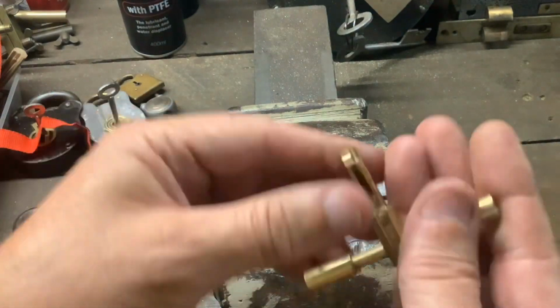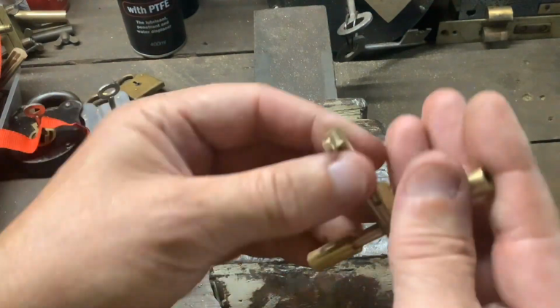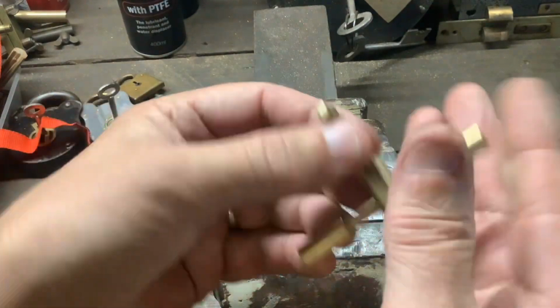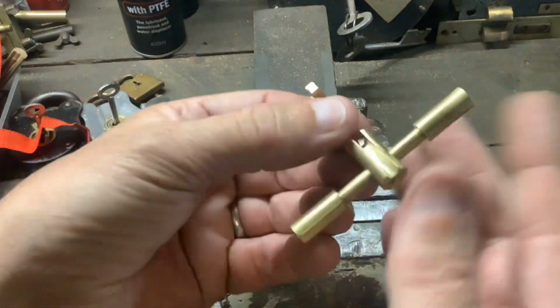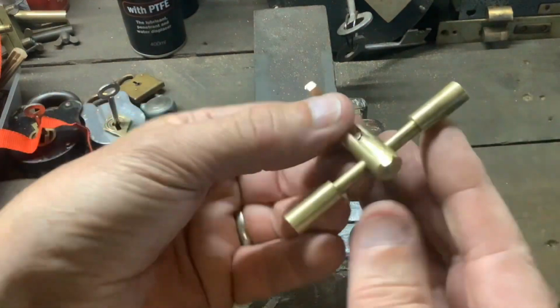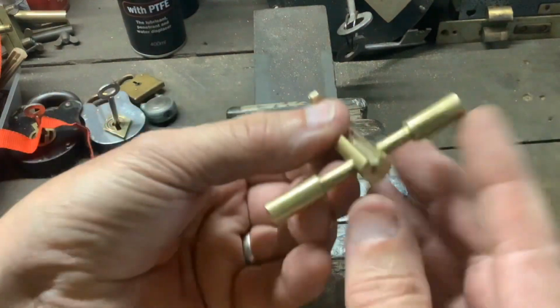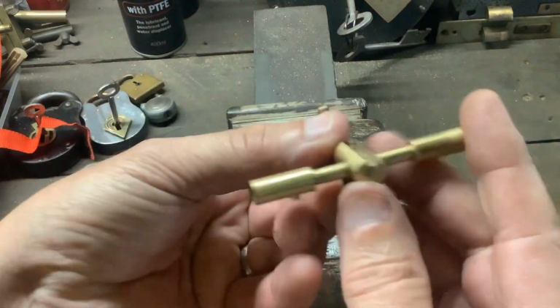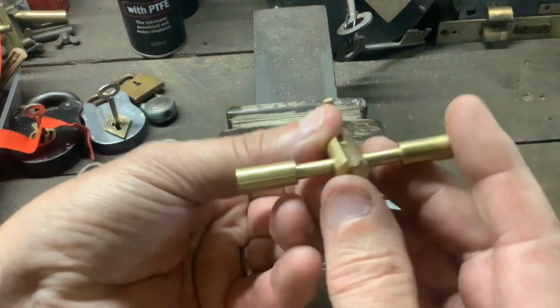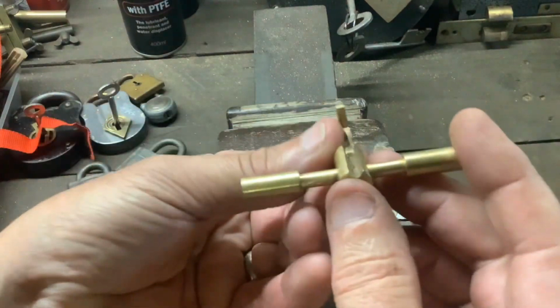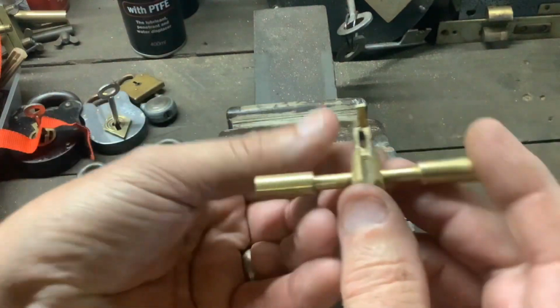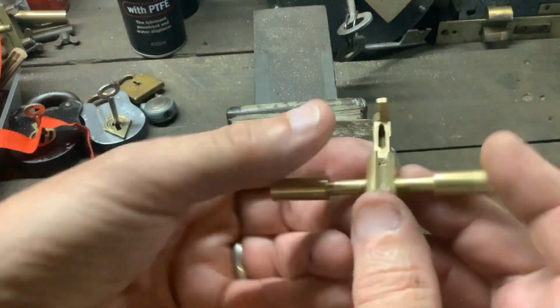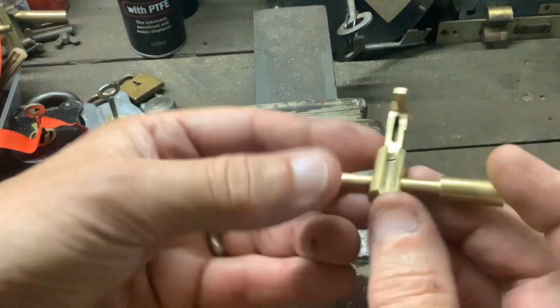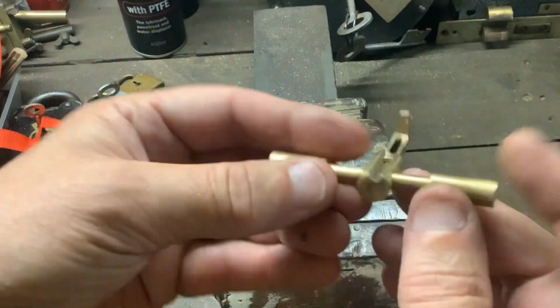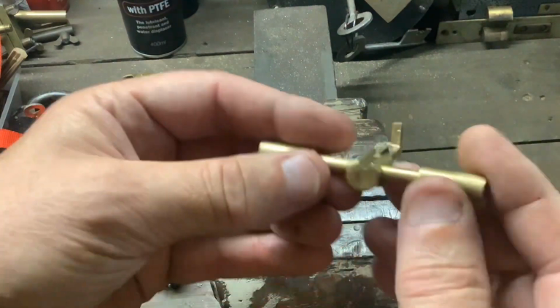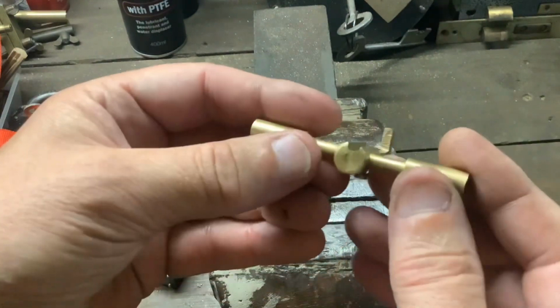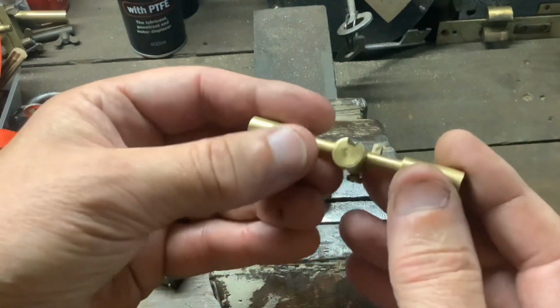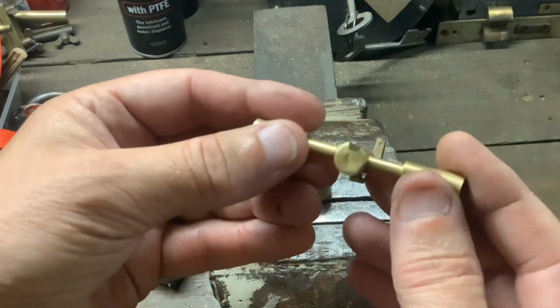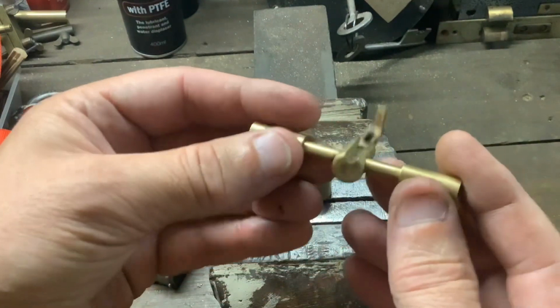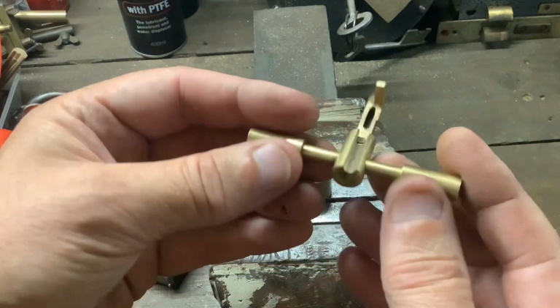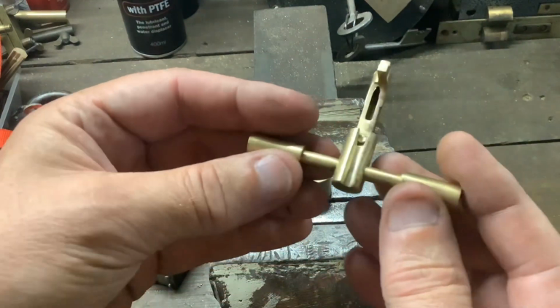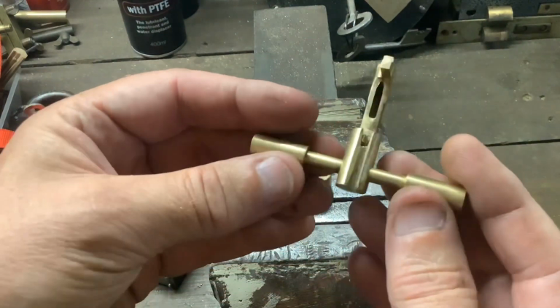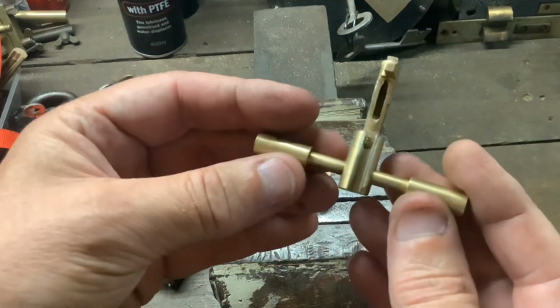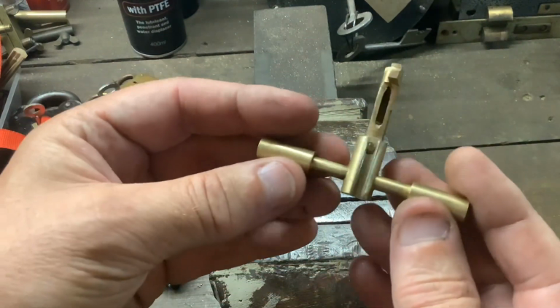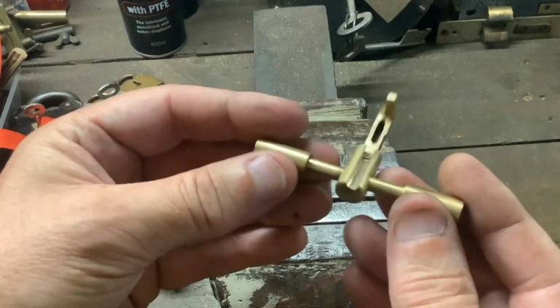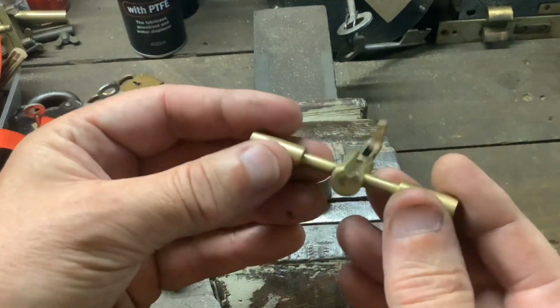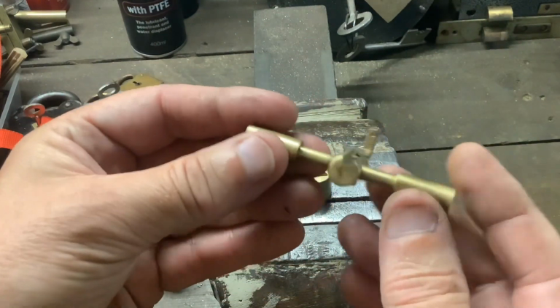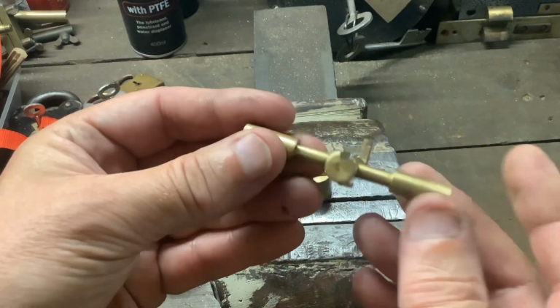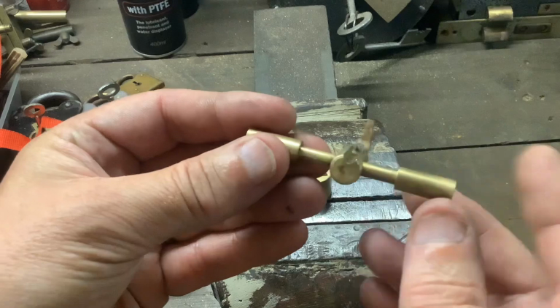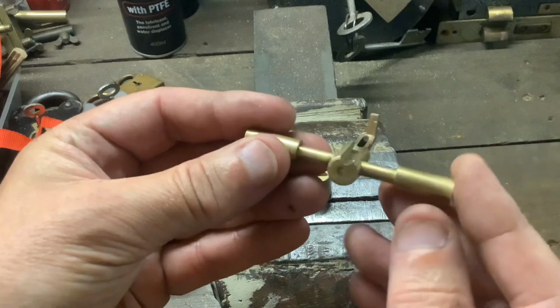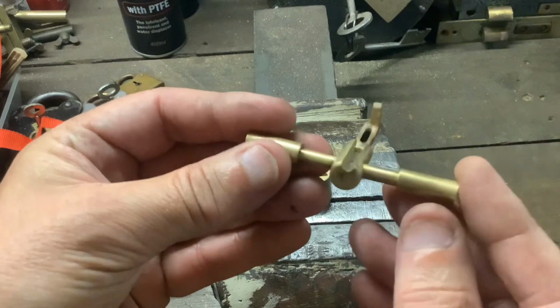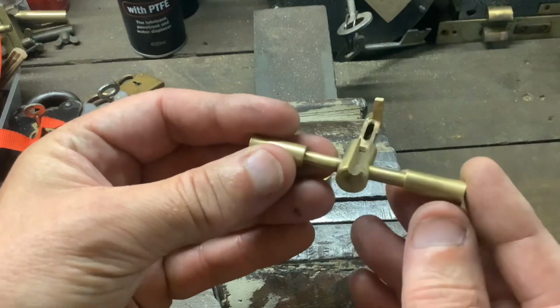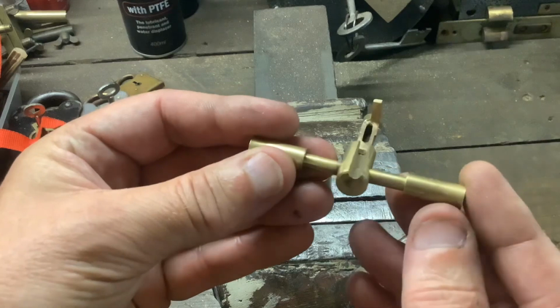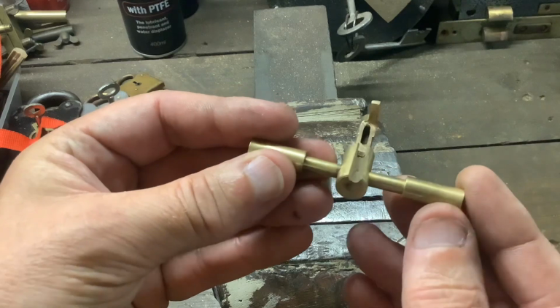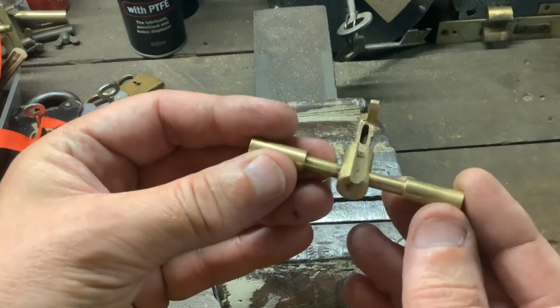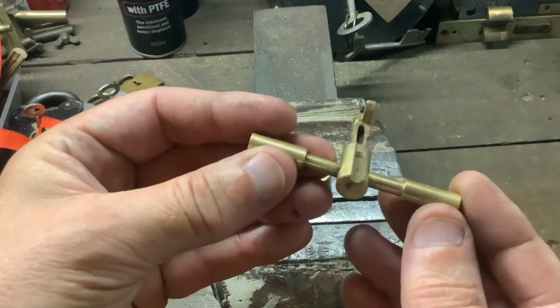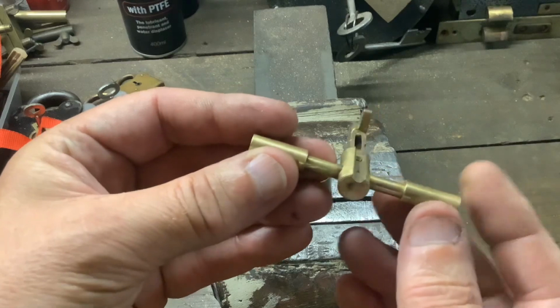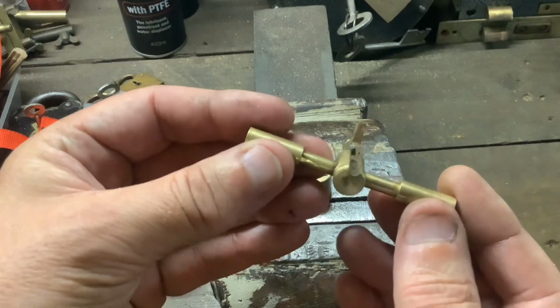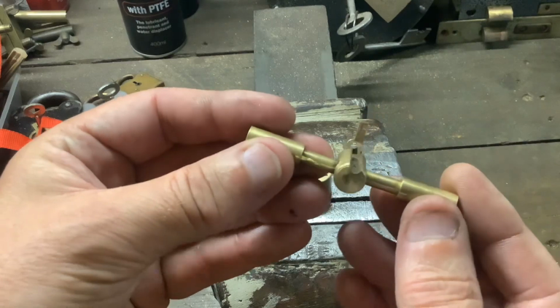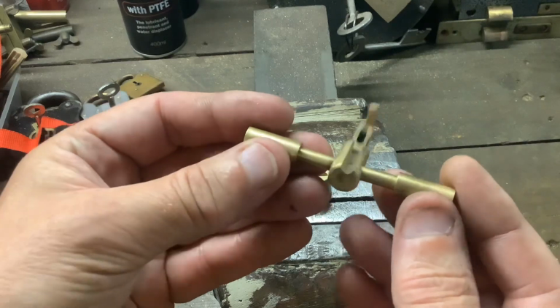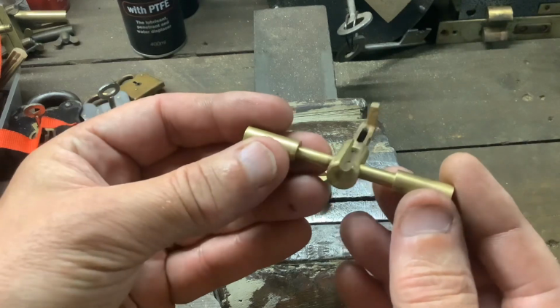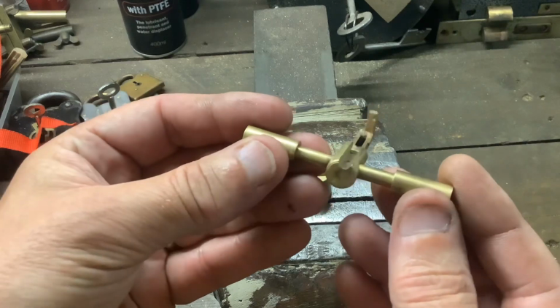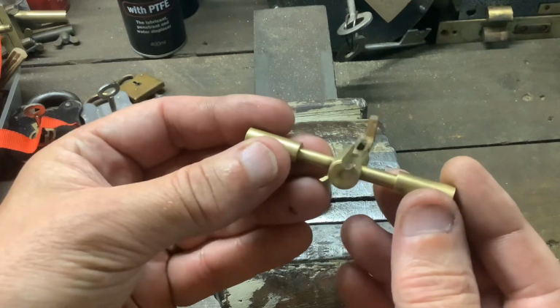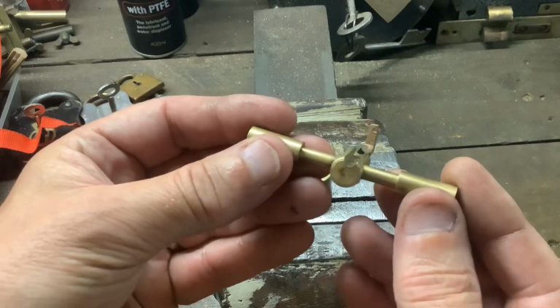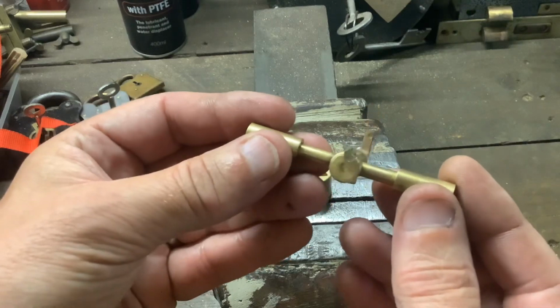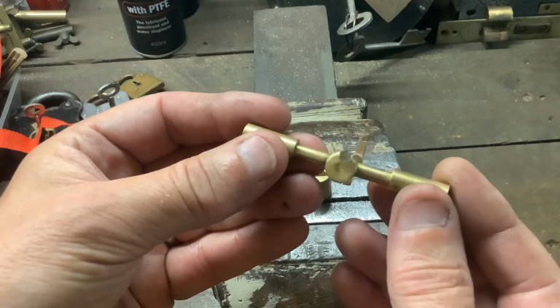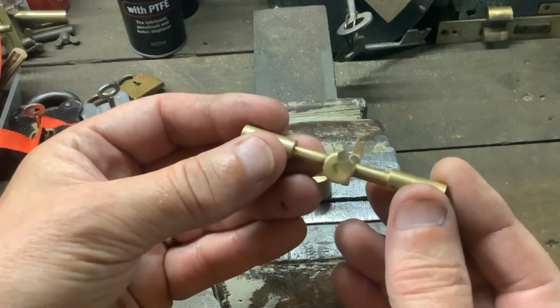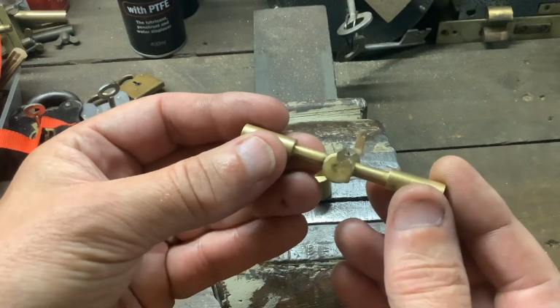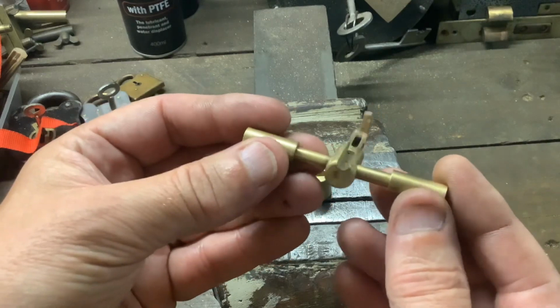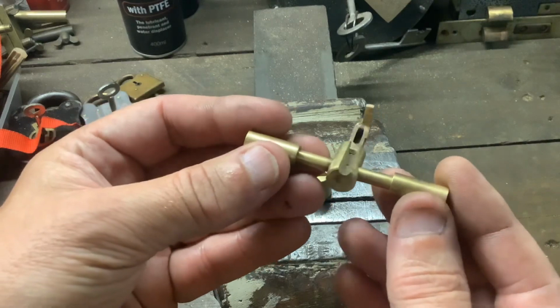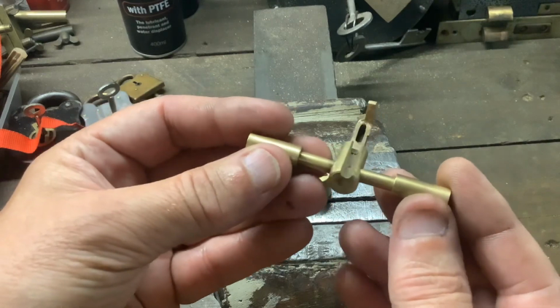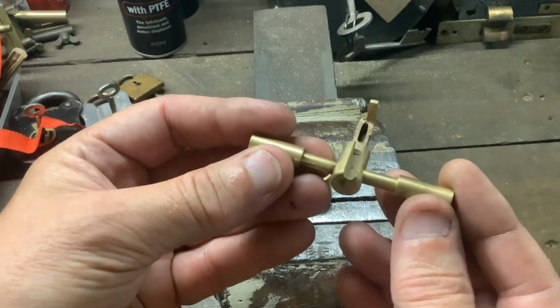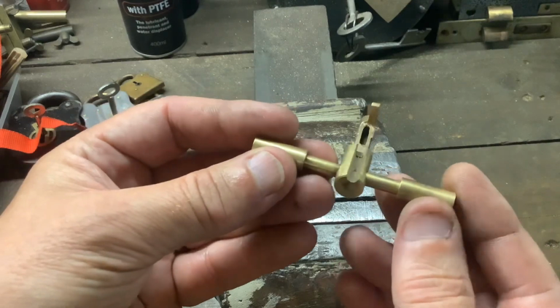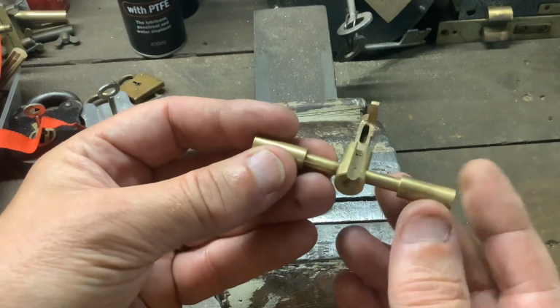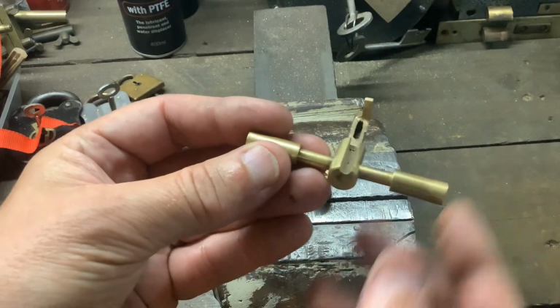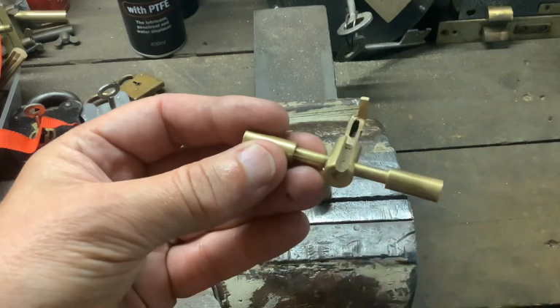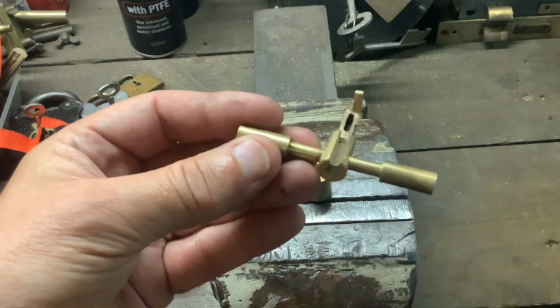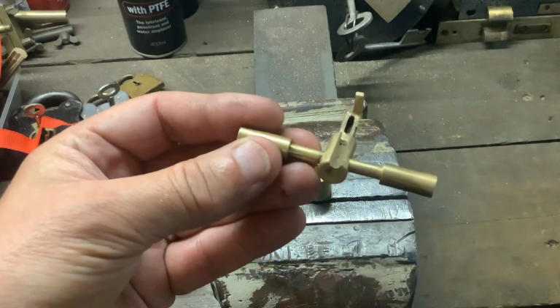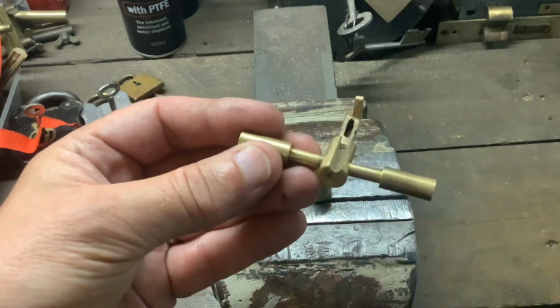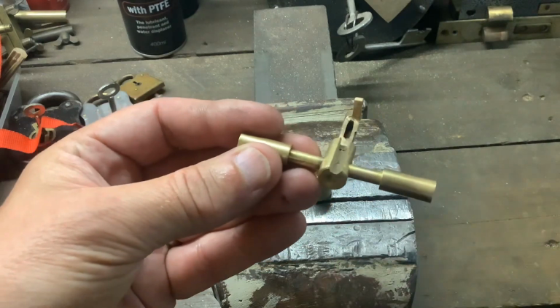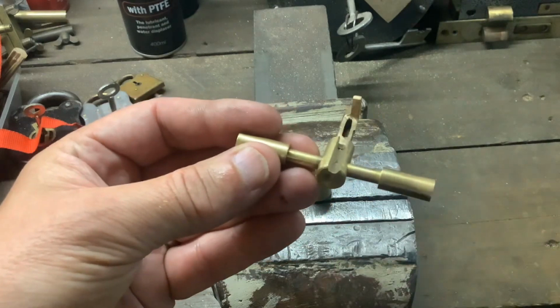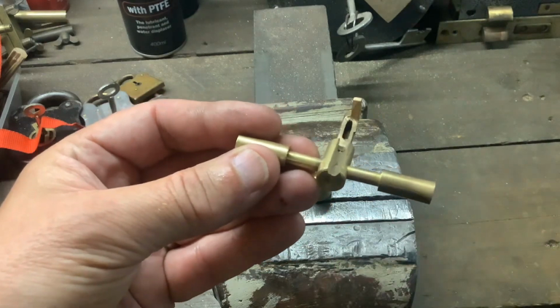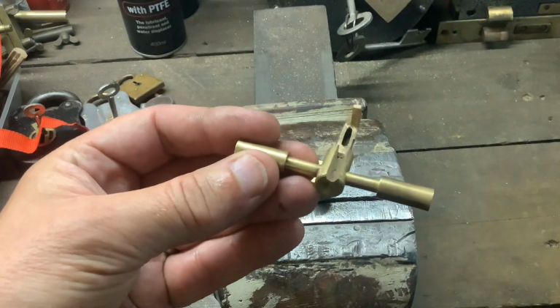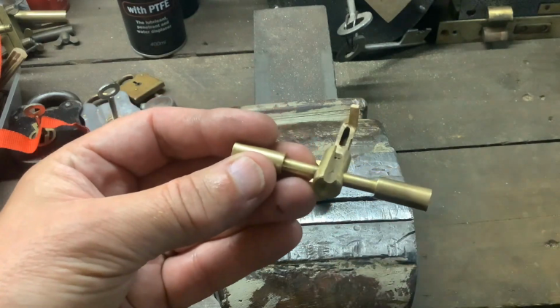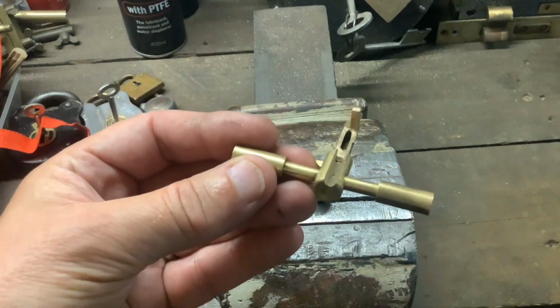Before I do any more - before I polish it and clean it - let's put it to the test. Let's dig out a chub cruiser and have a go at picking with it.